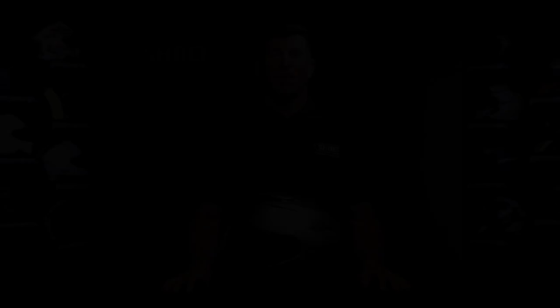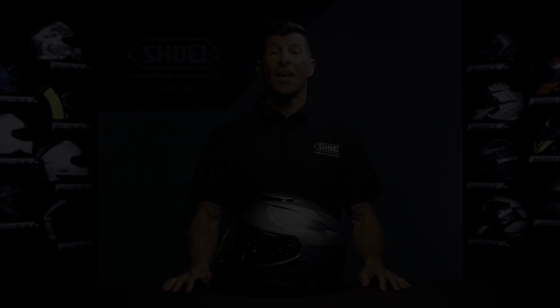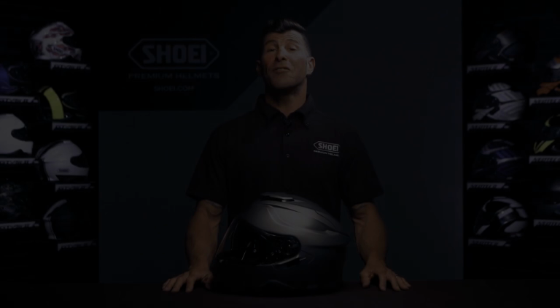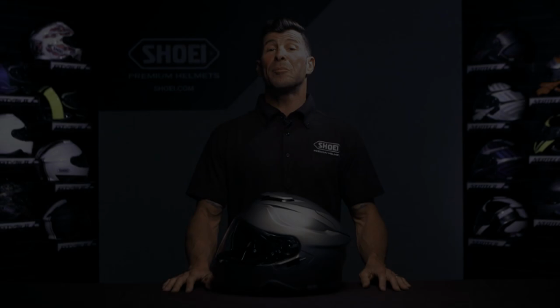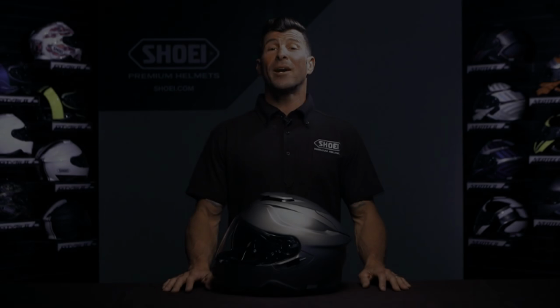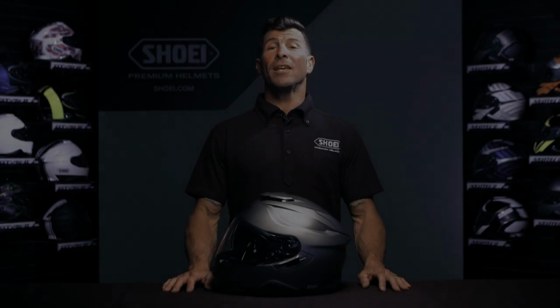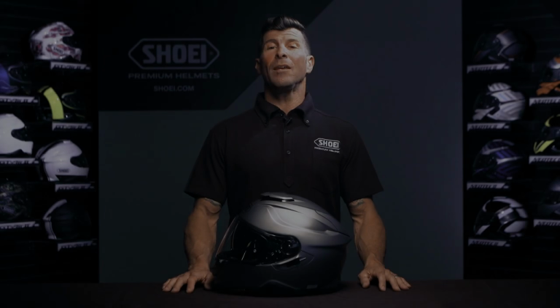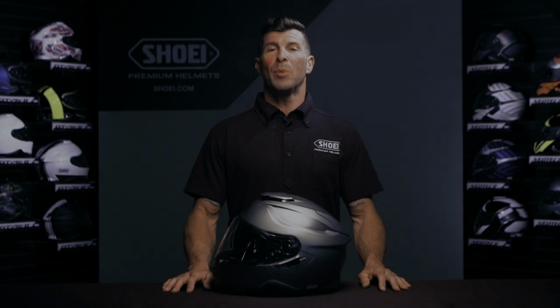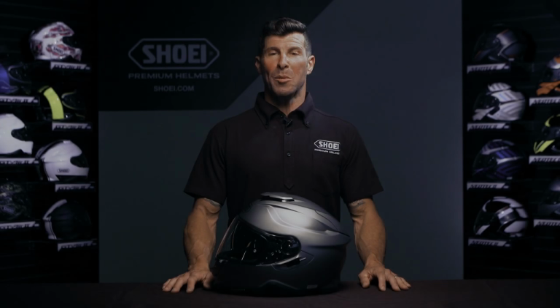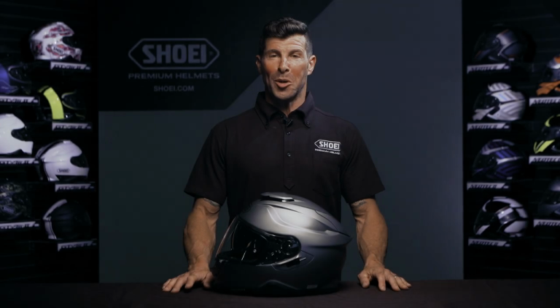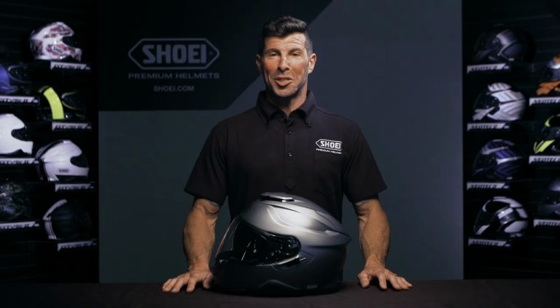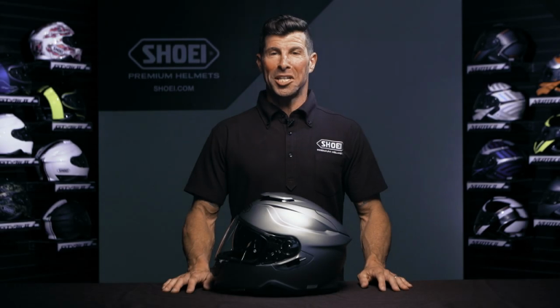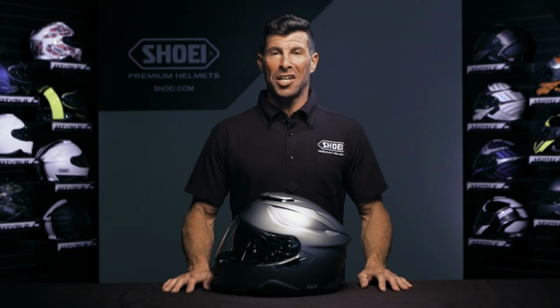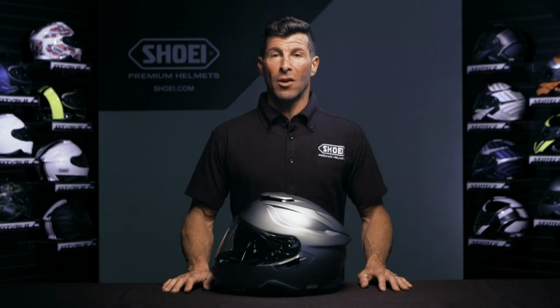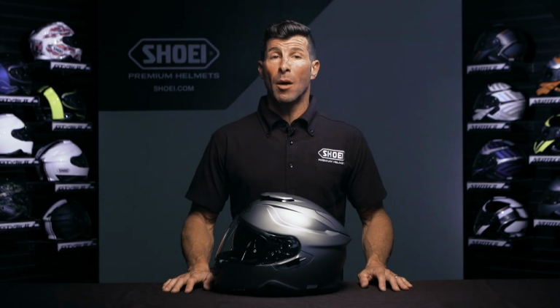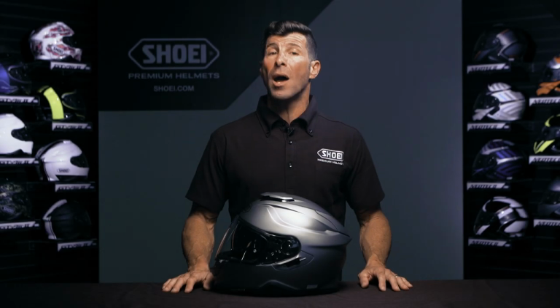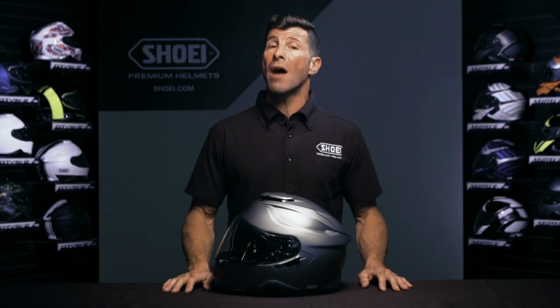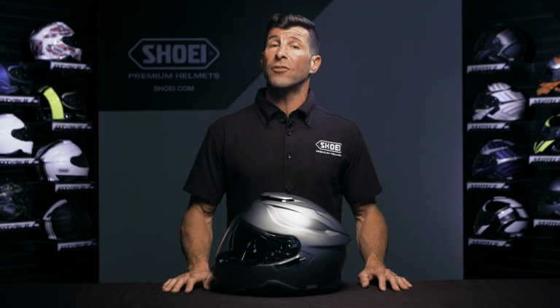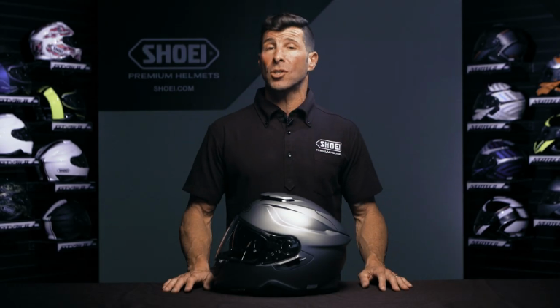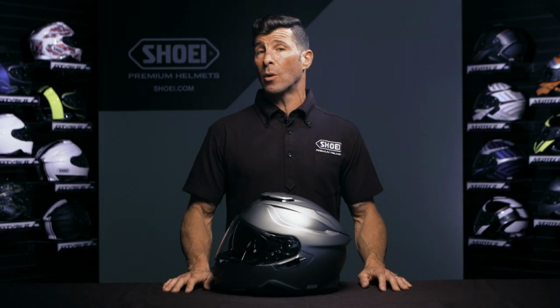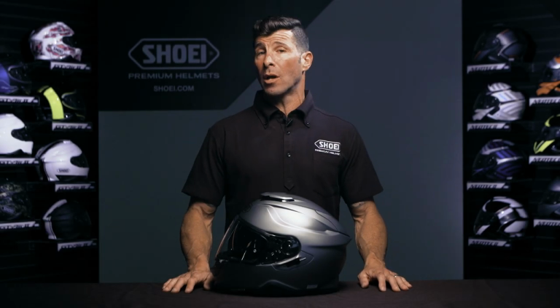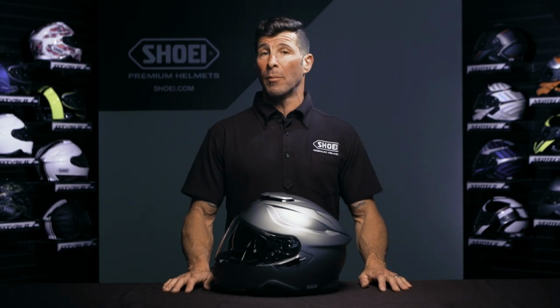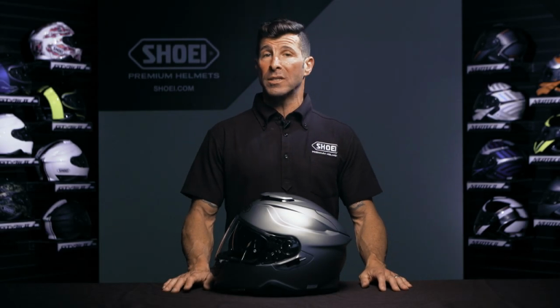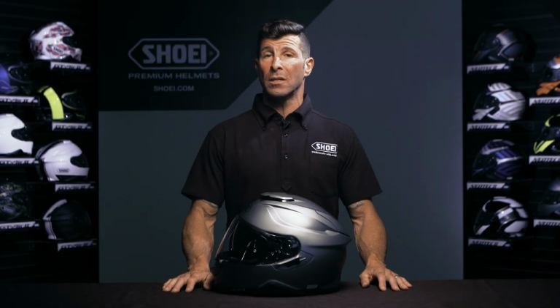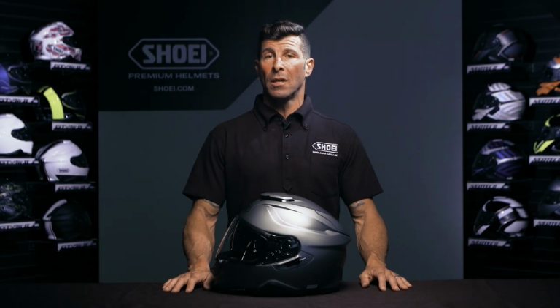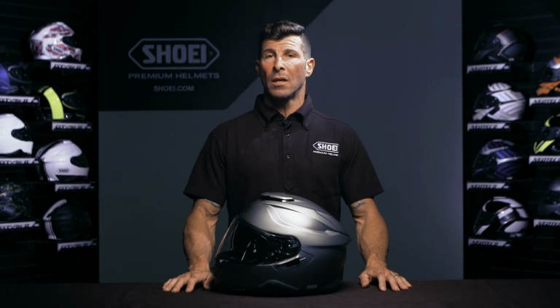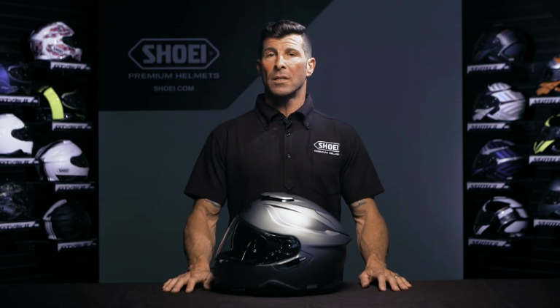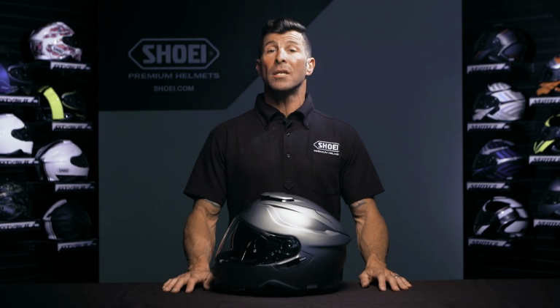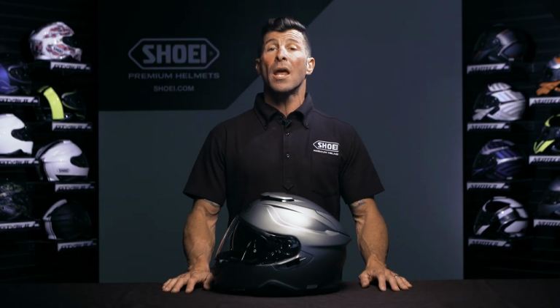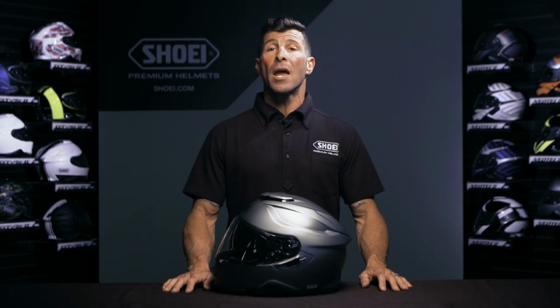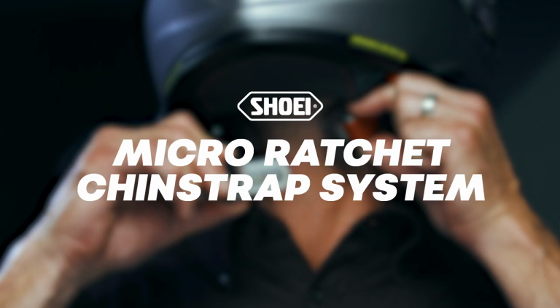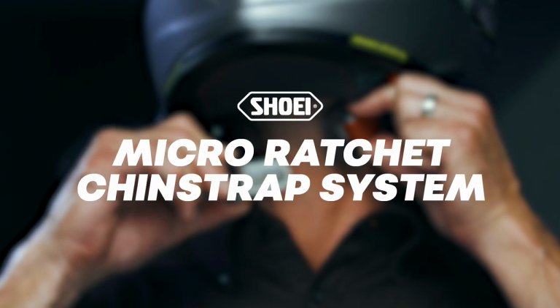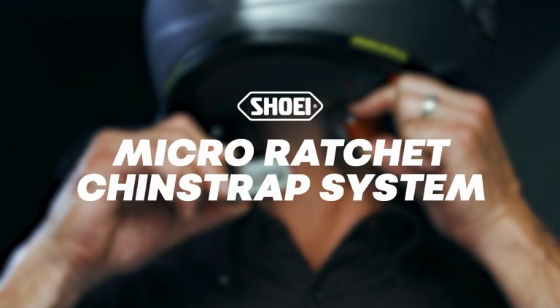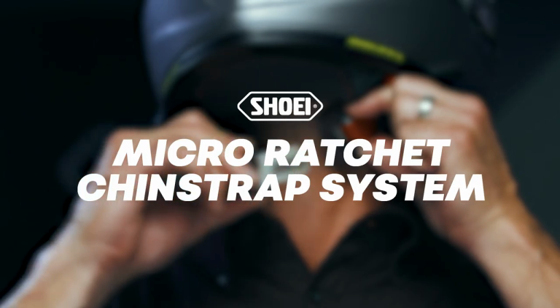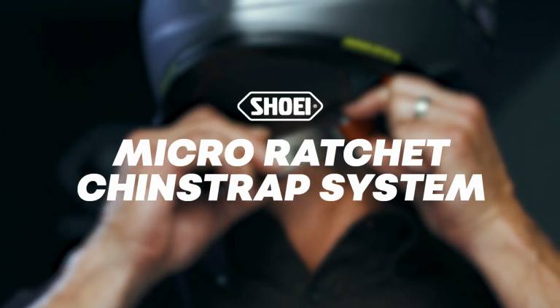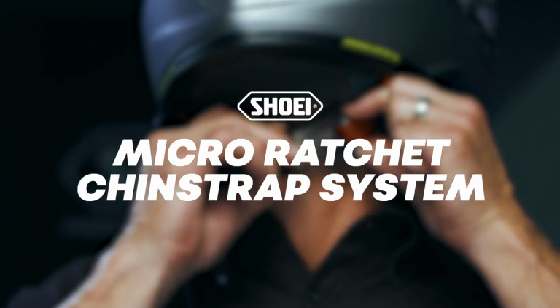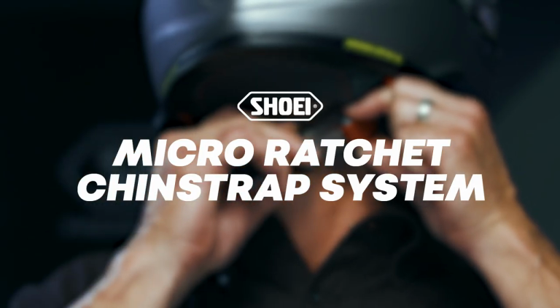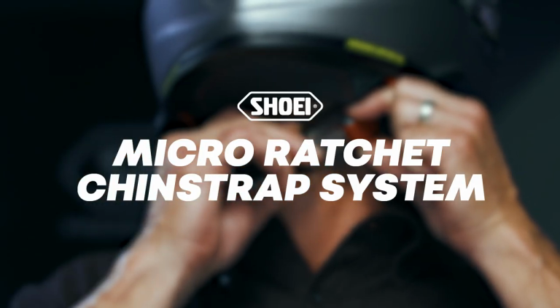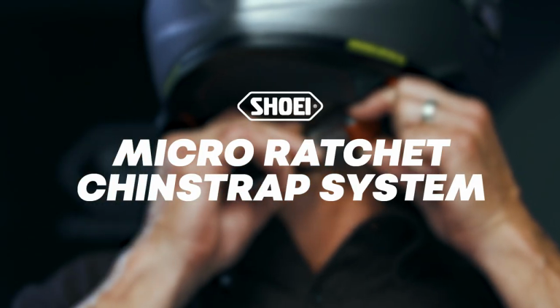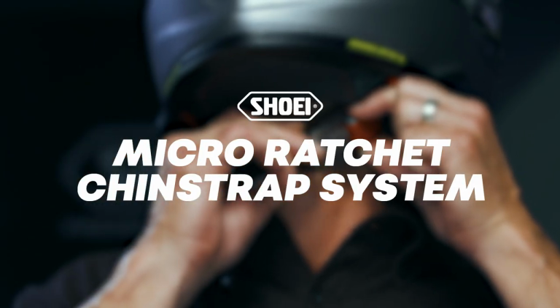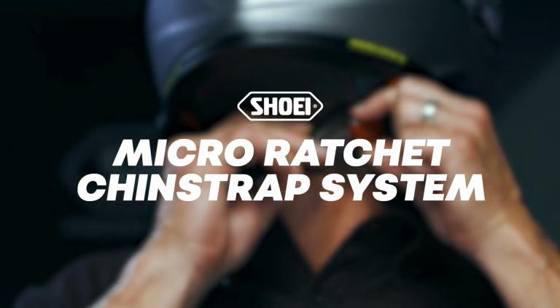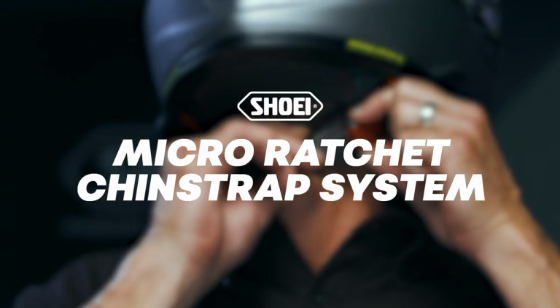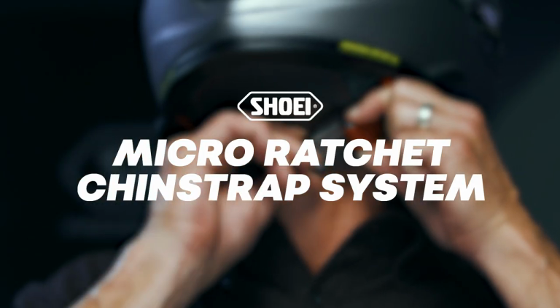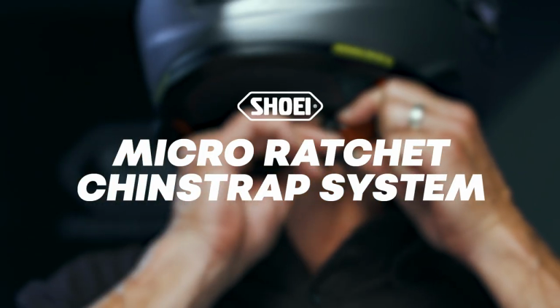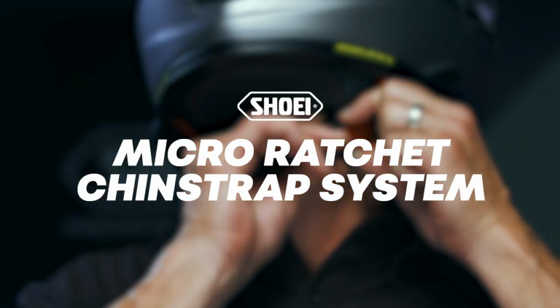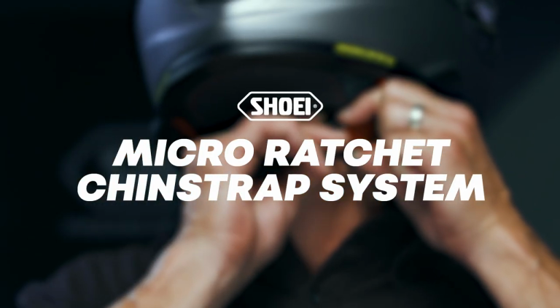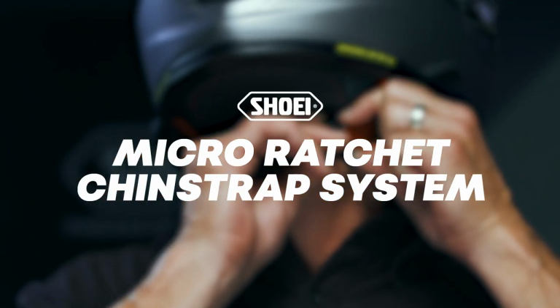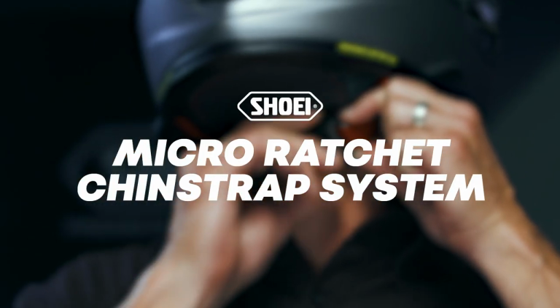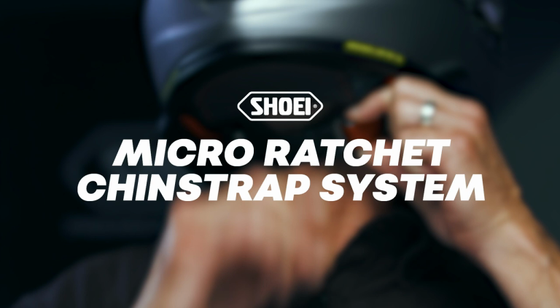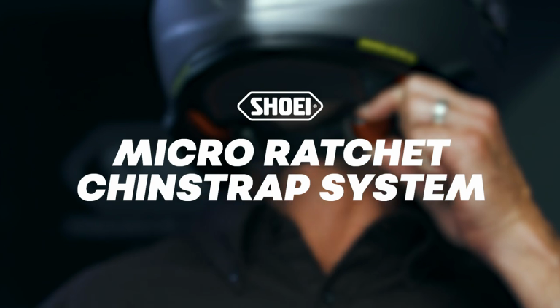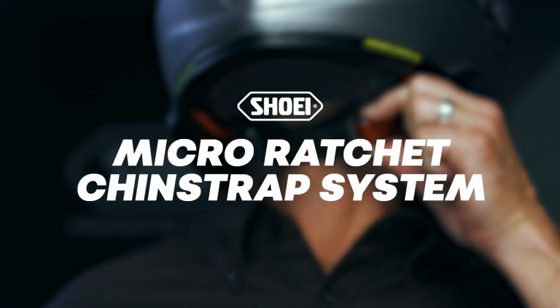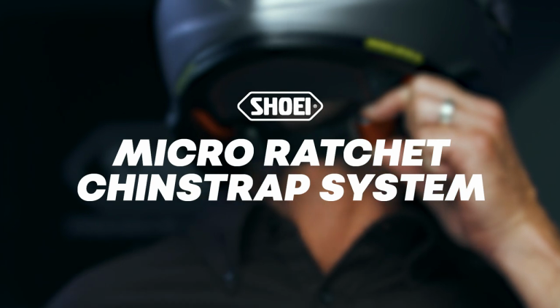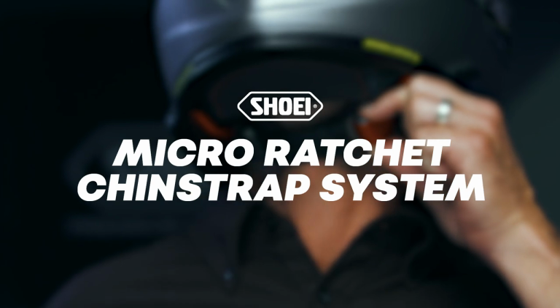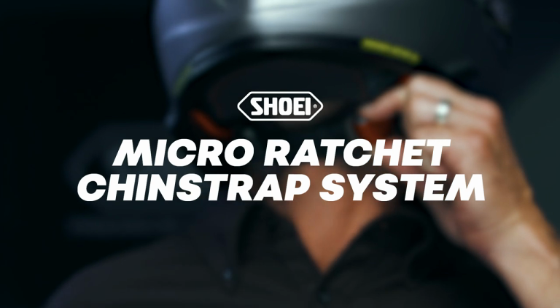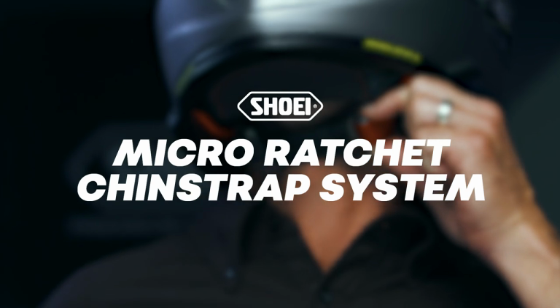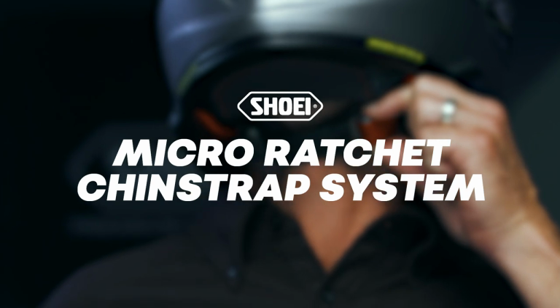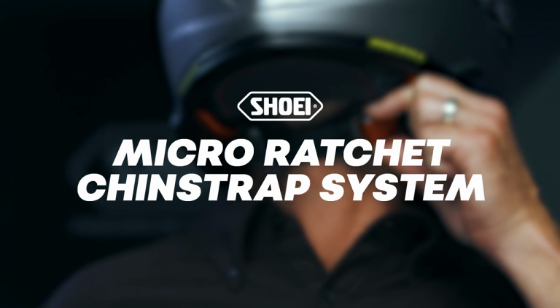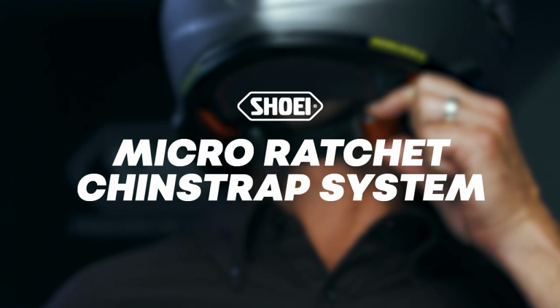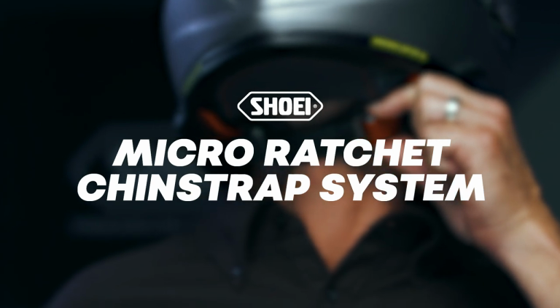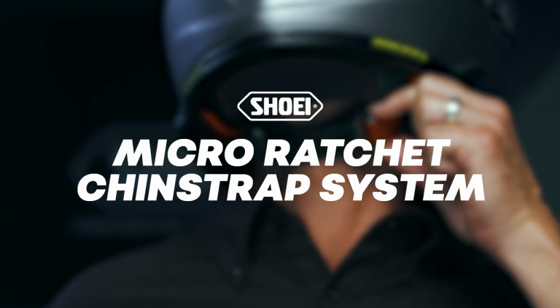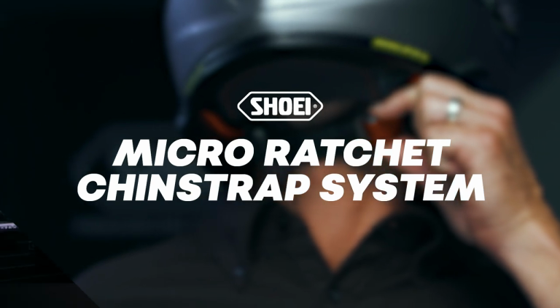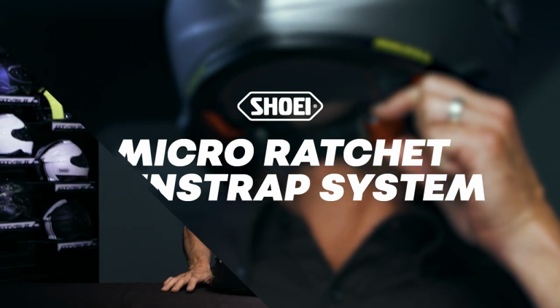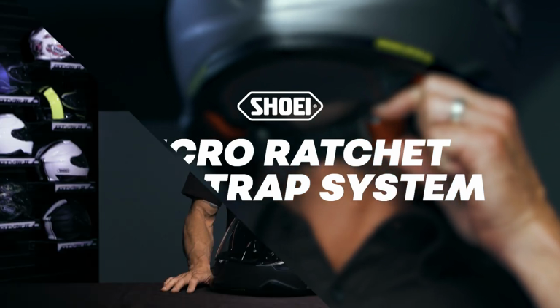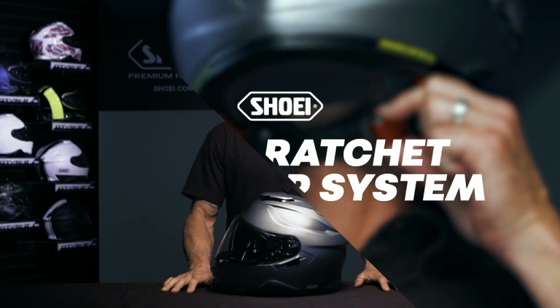Hey everybody, Pete Martini here on behalf of Shoei Helmets, and today we're going to run you through Shoei's patented Micro Ratchet Chin Strap System.